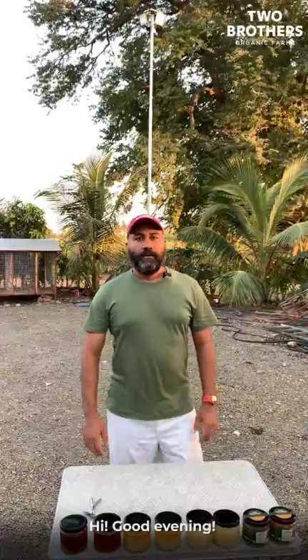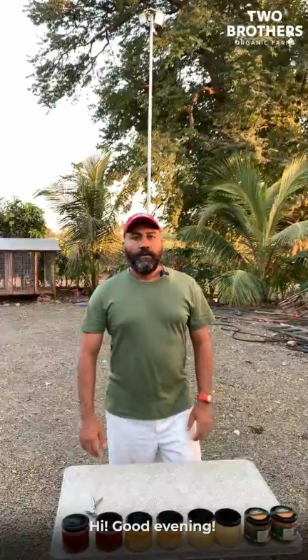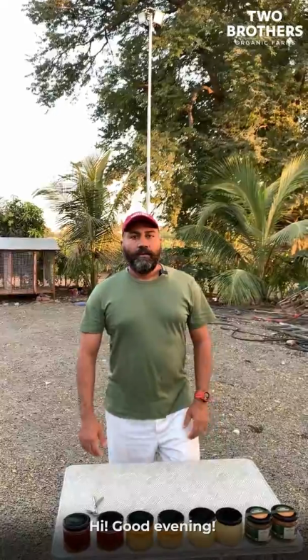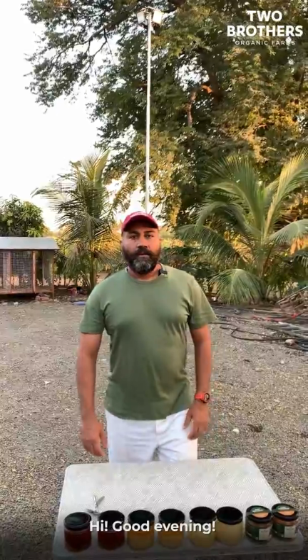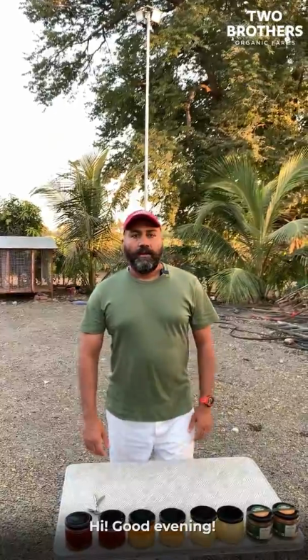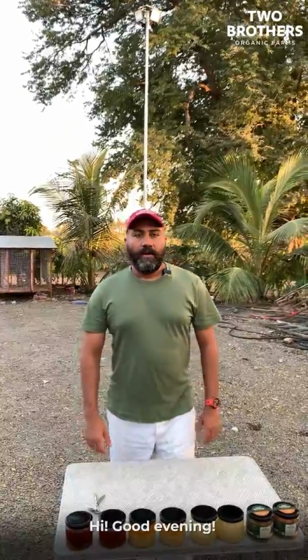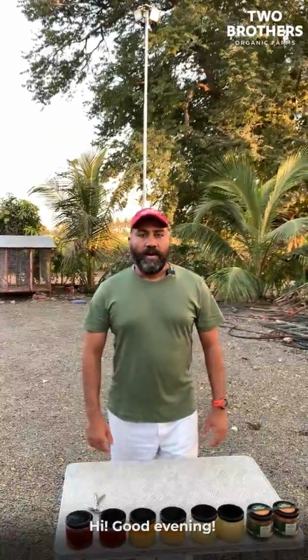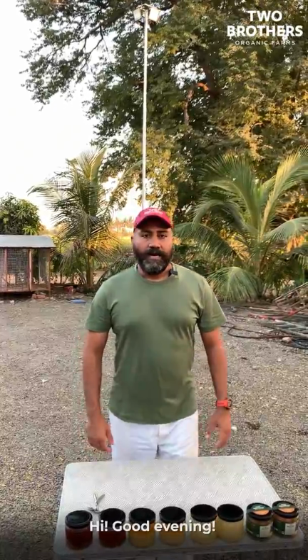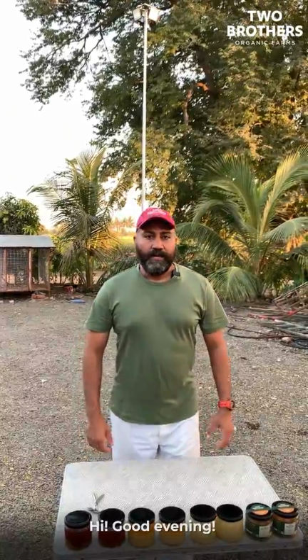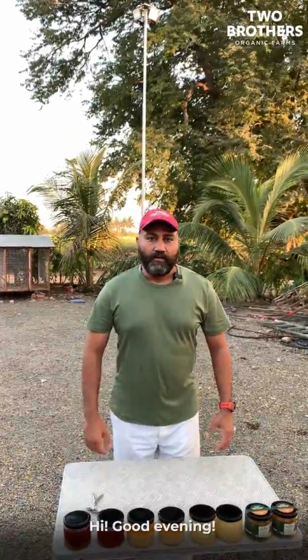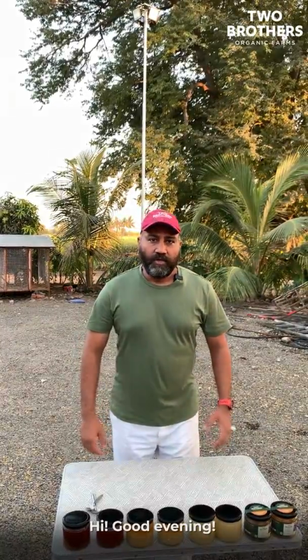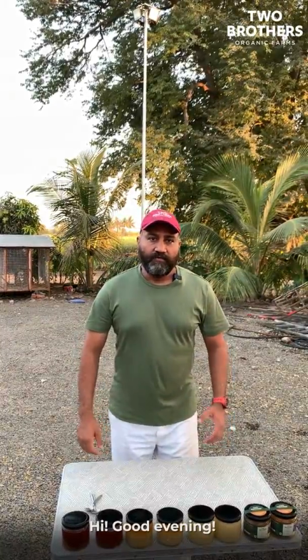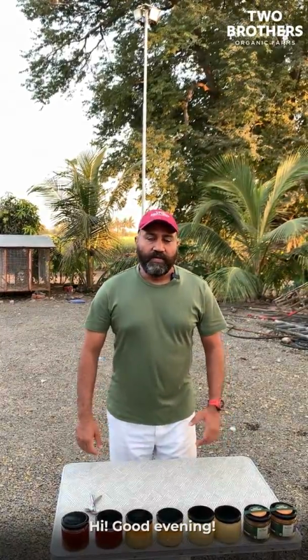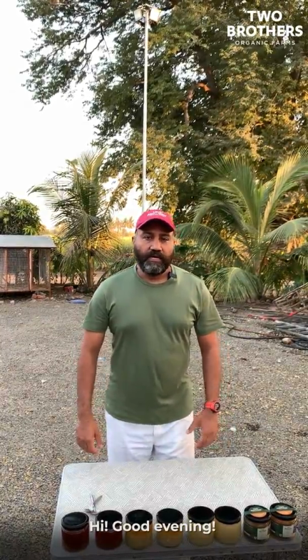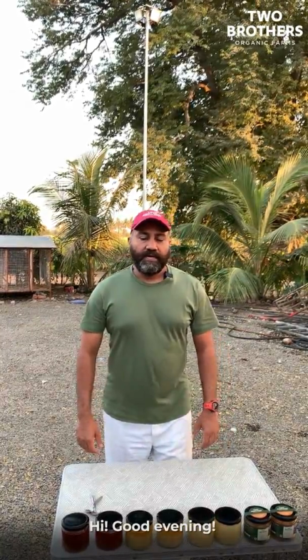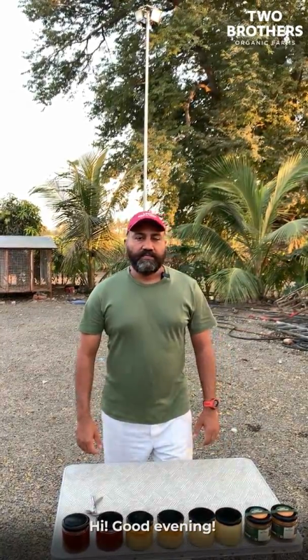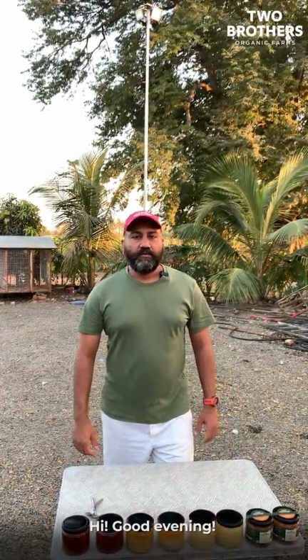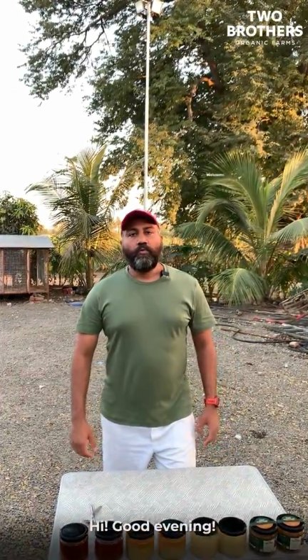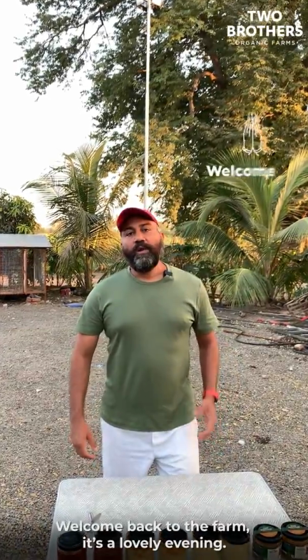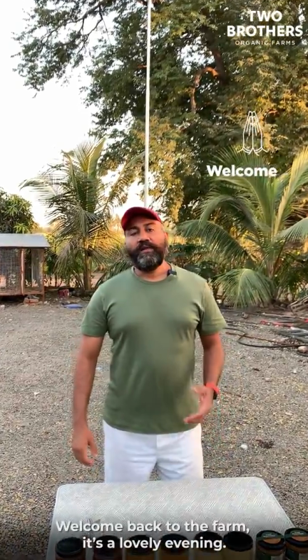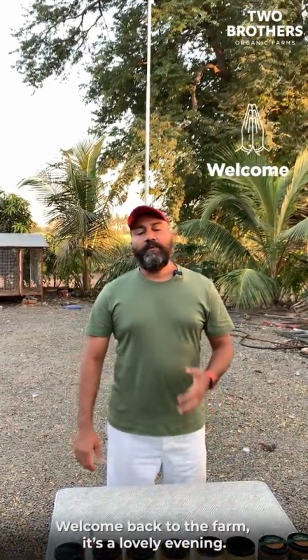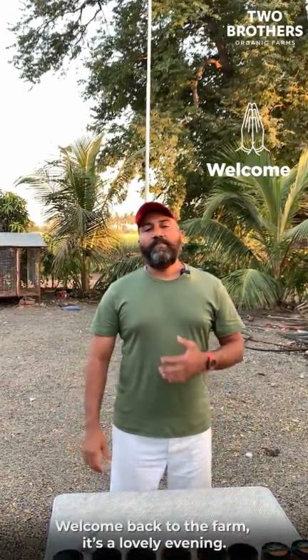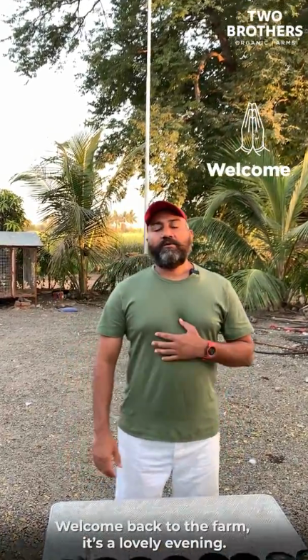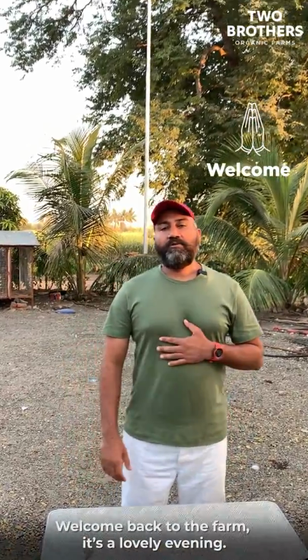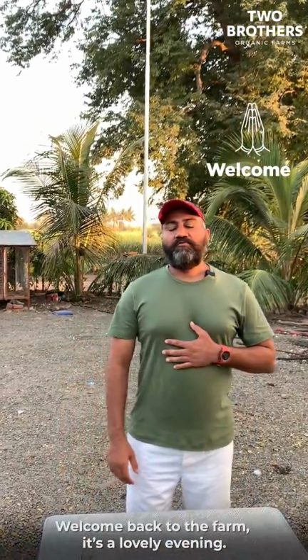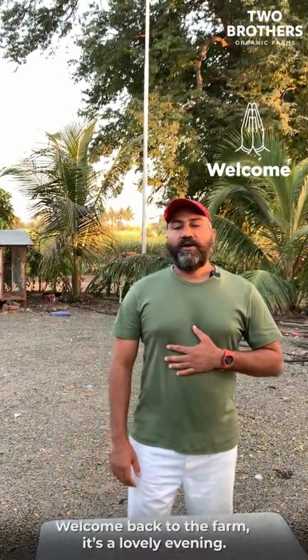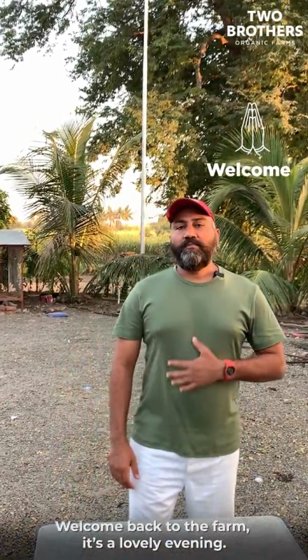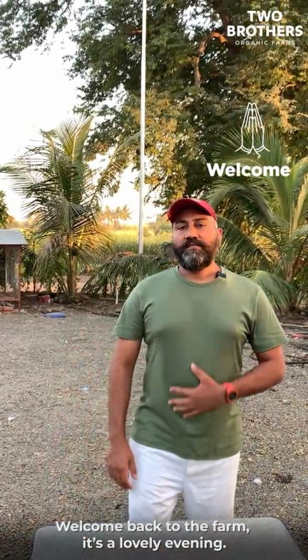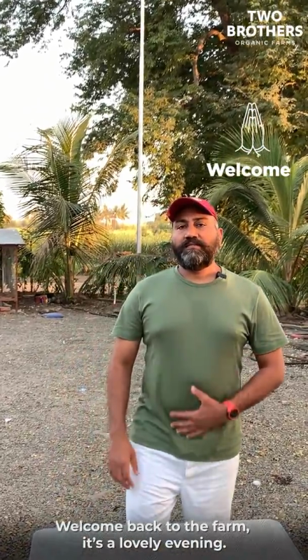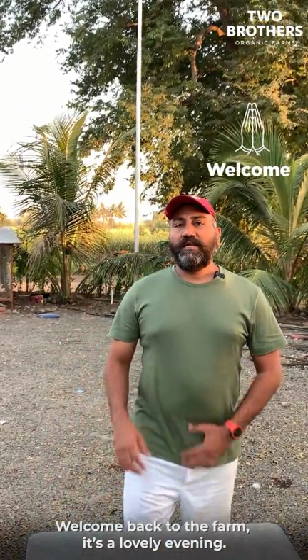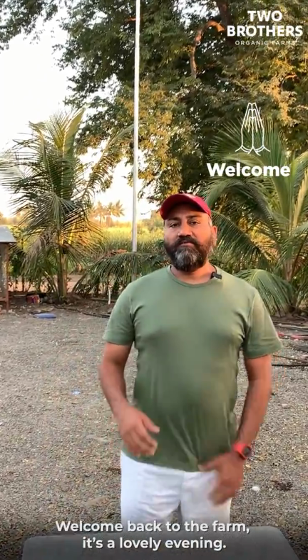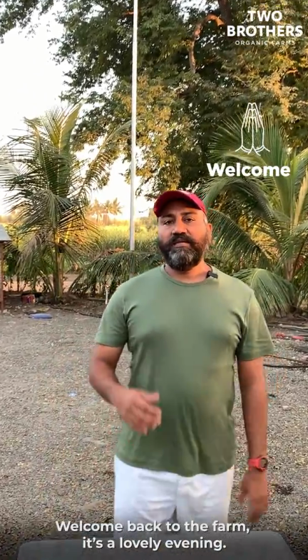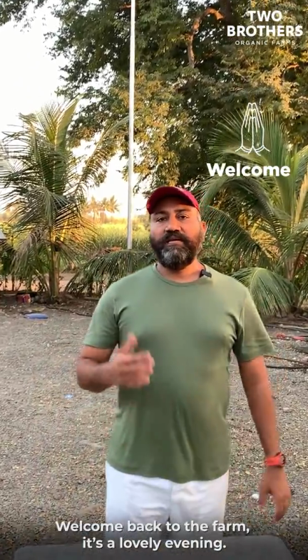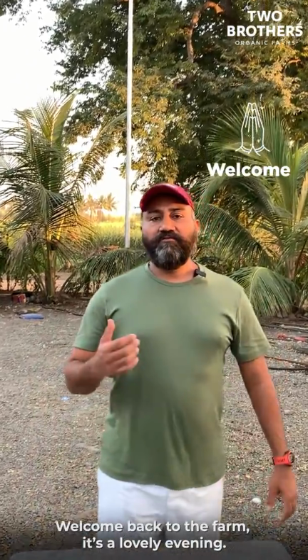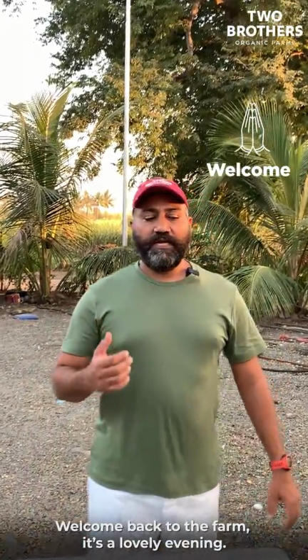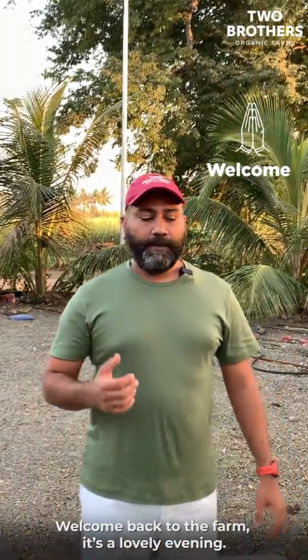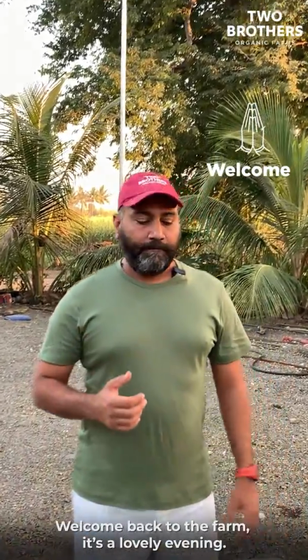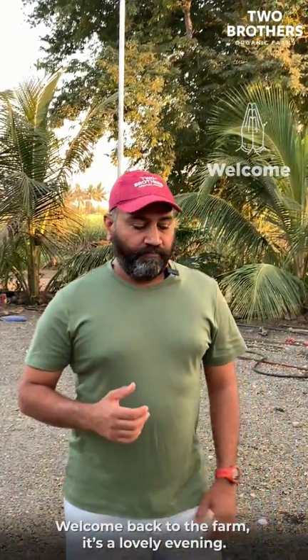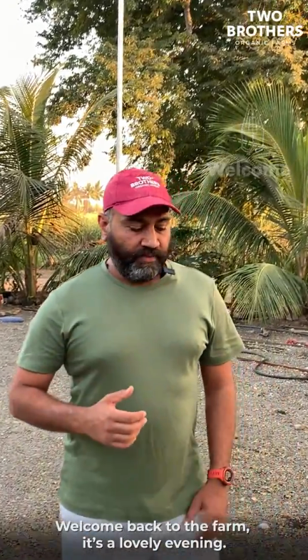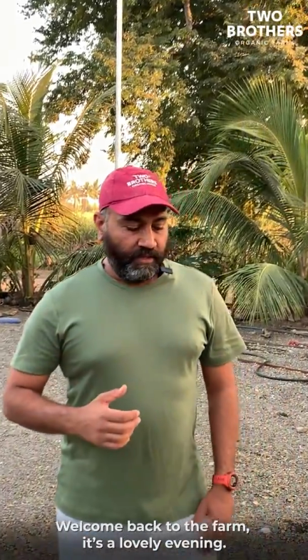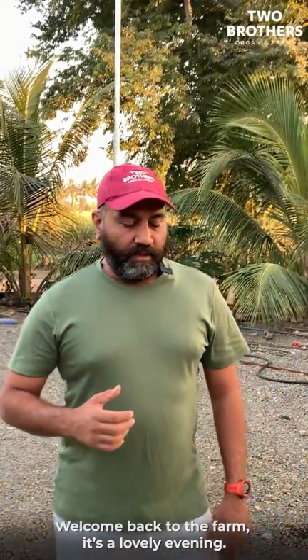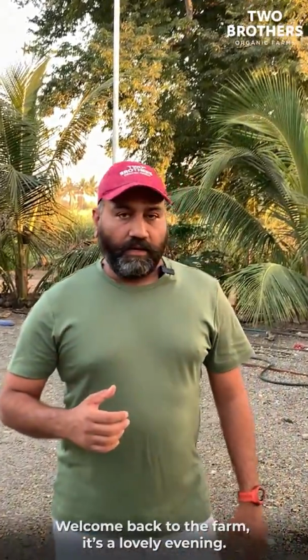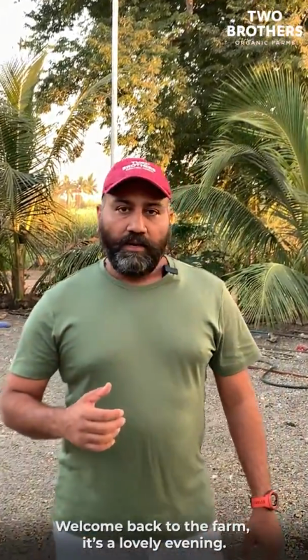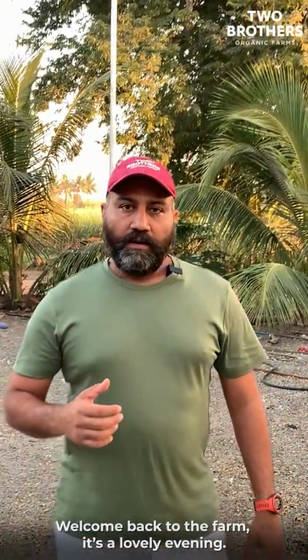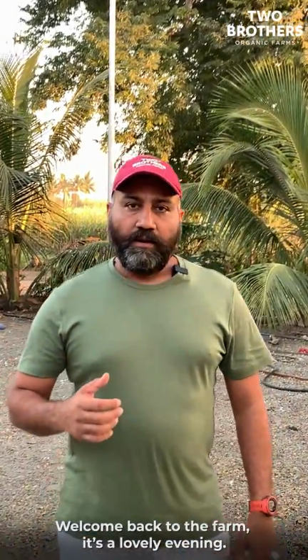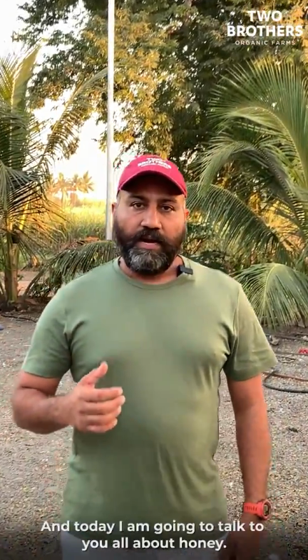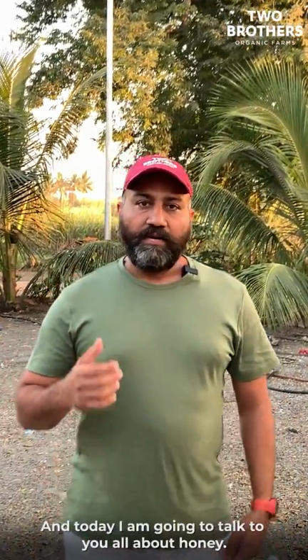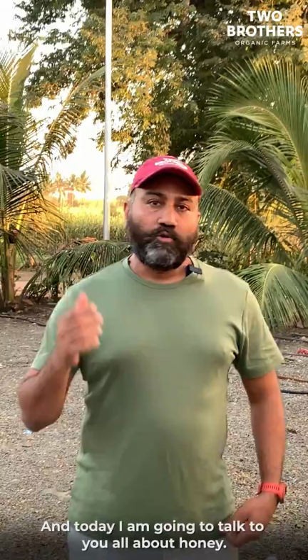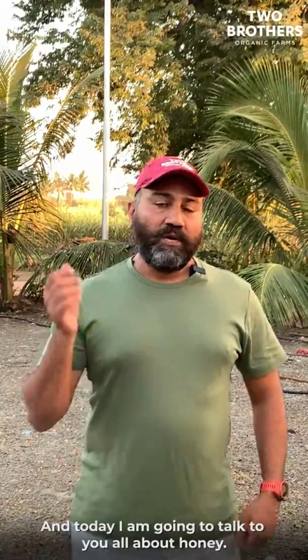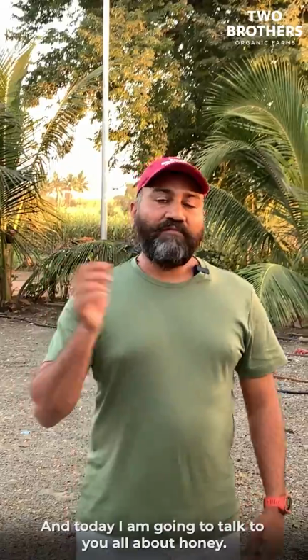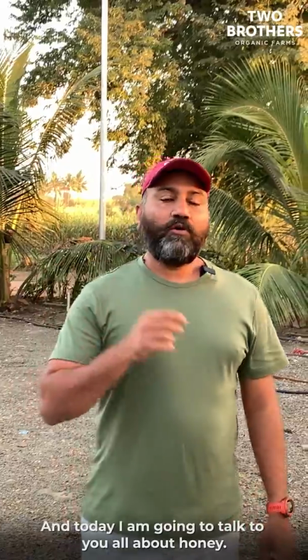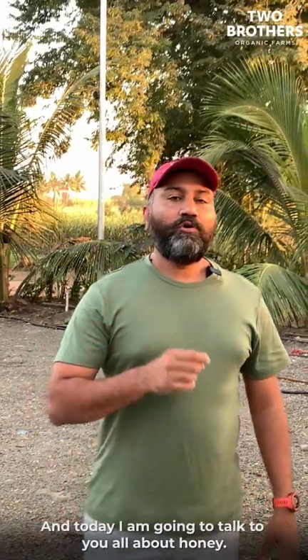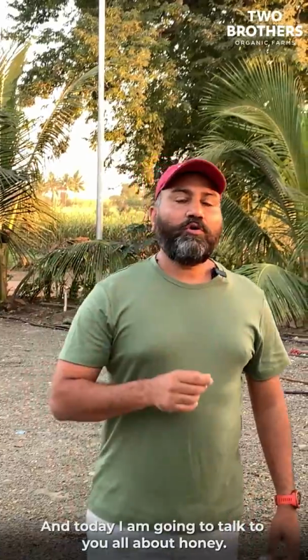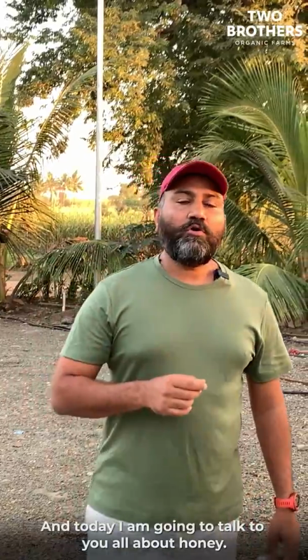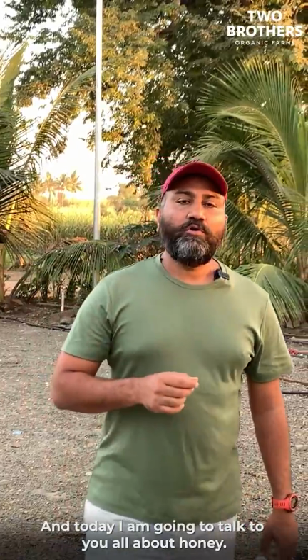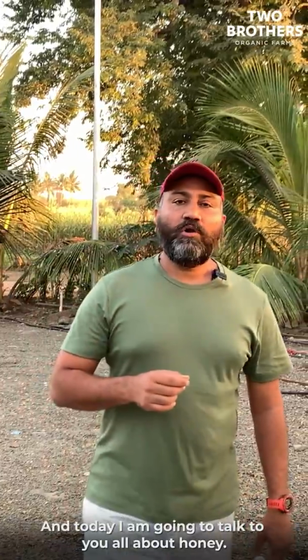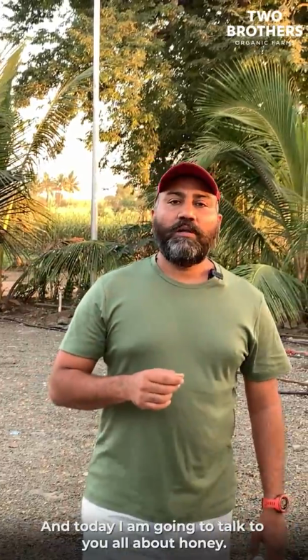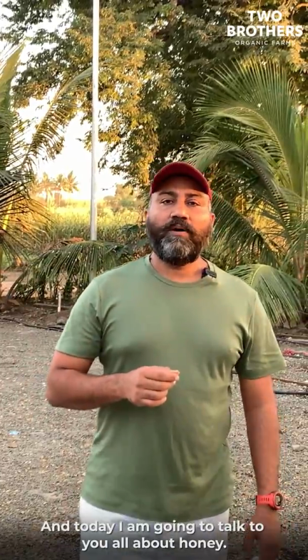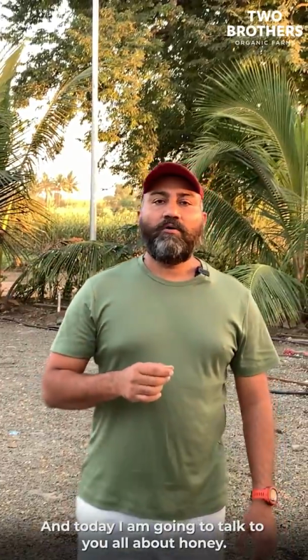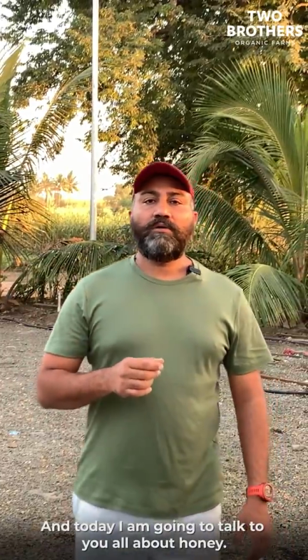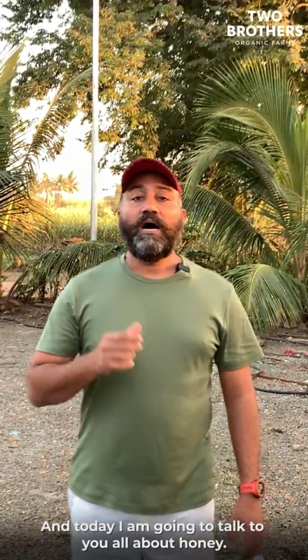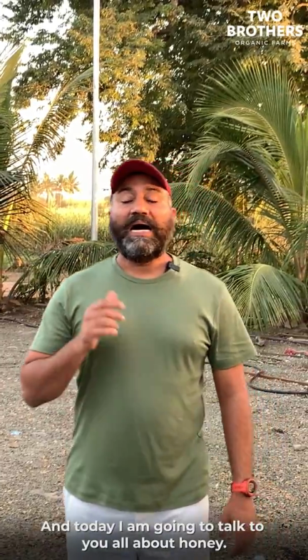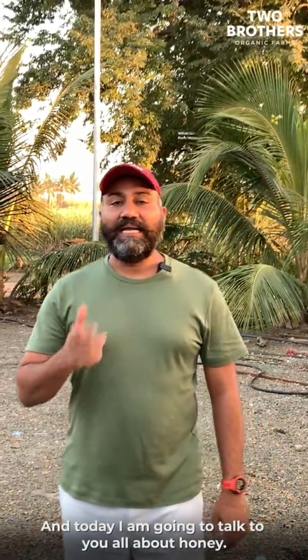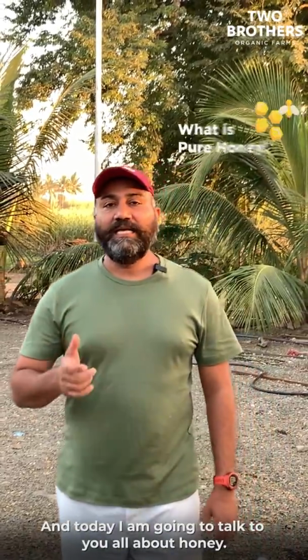Hi, good evening guys, welcome back to the farm. It's a lovely evening and today we are going to talk to you all about honey.